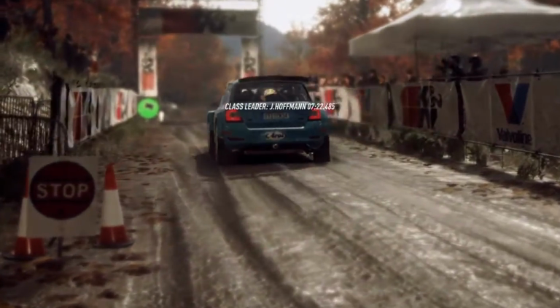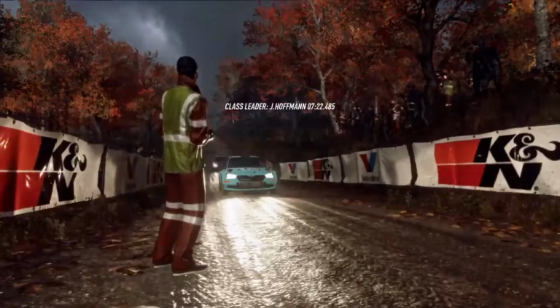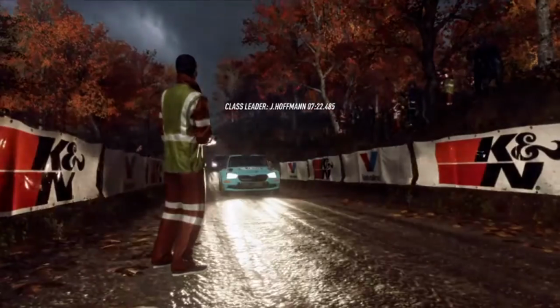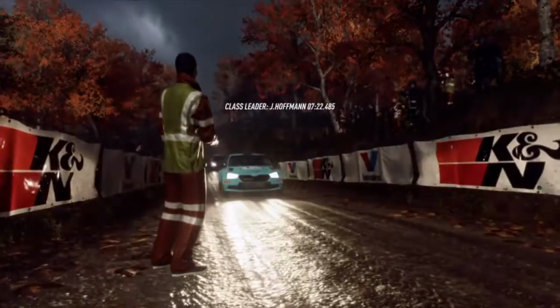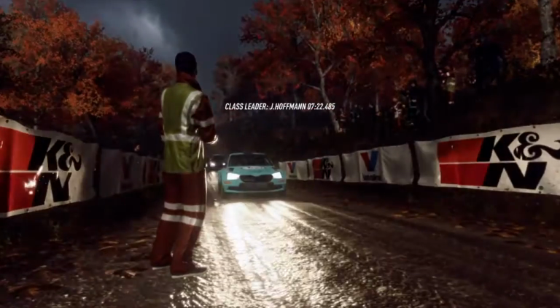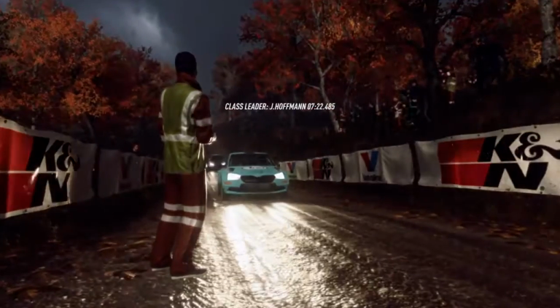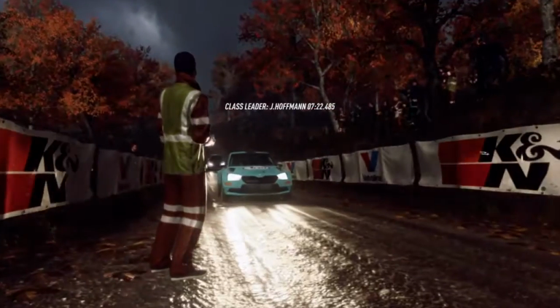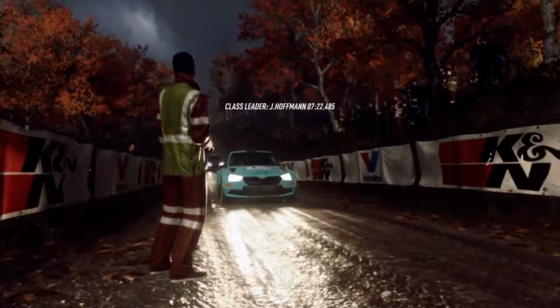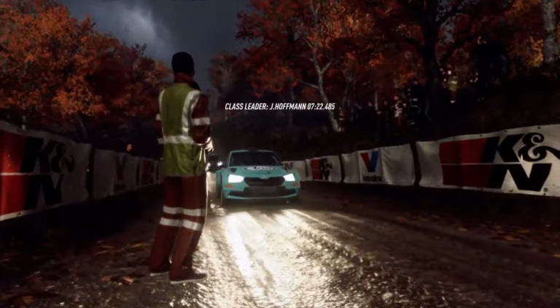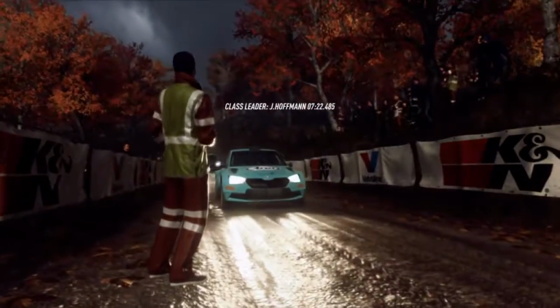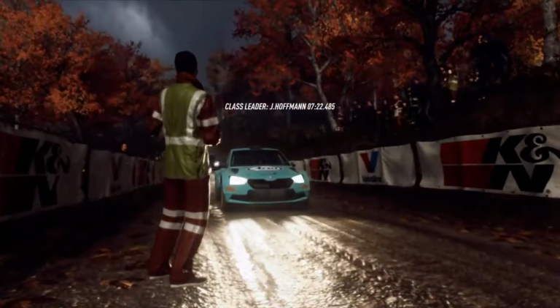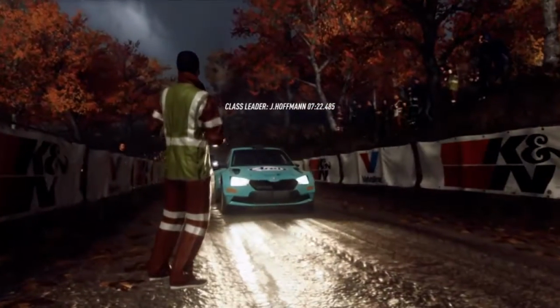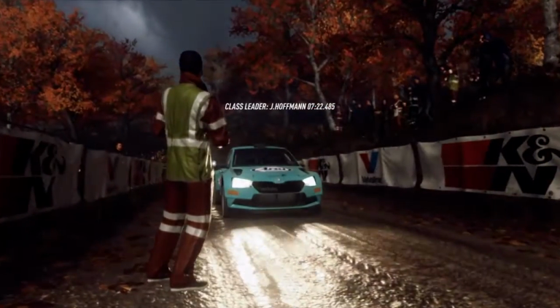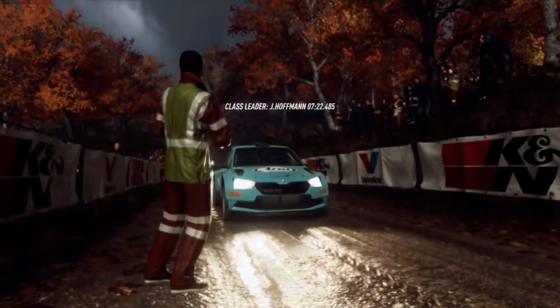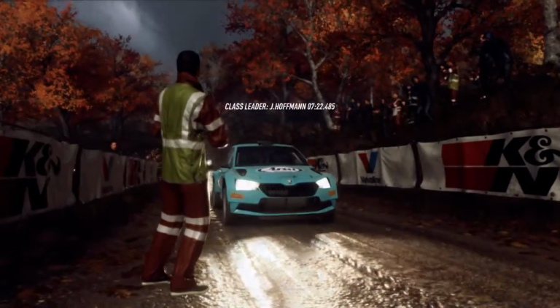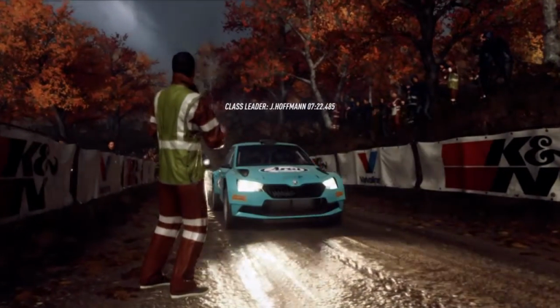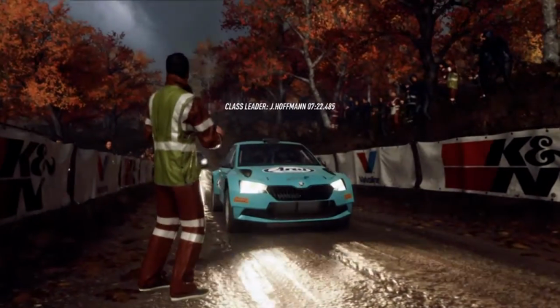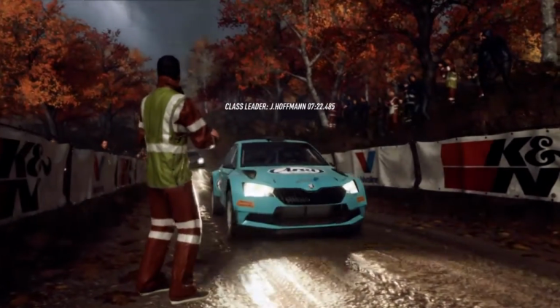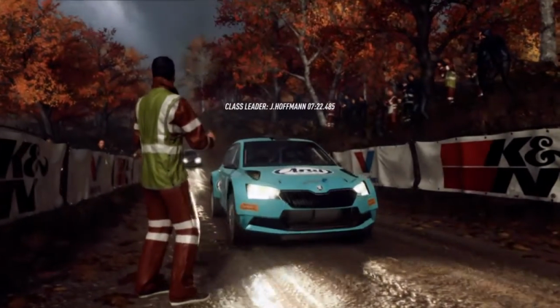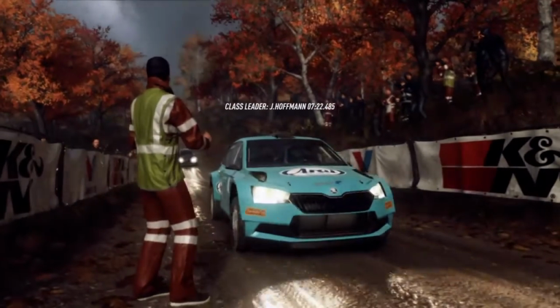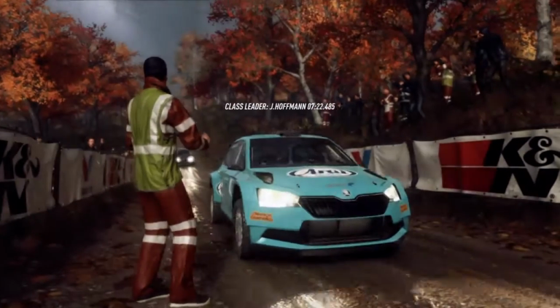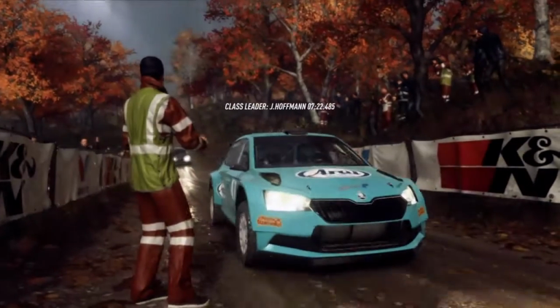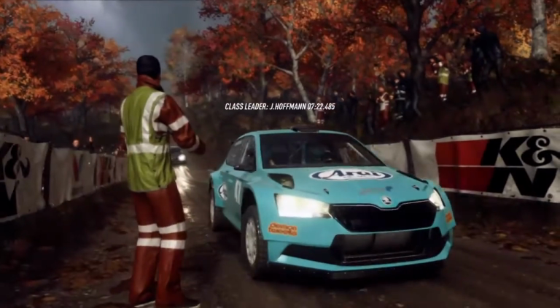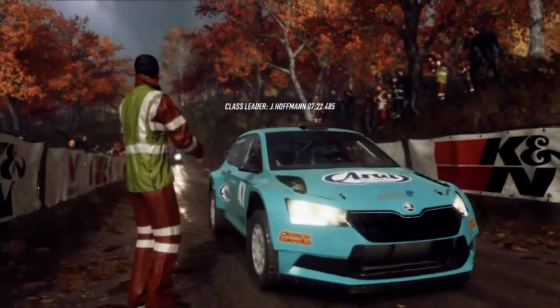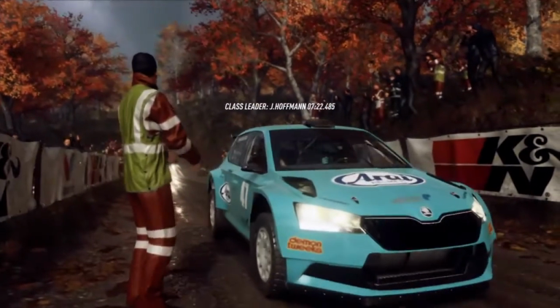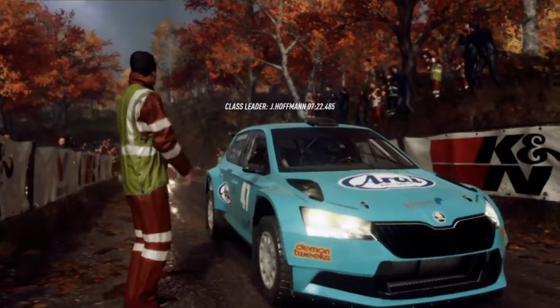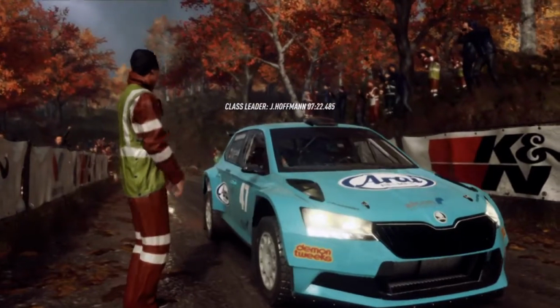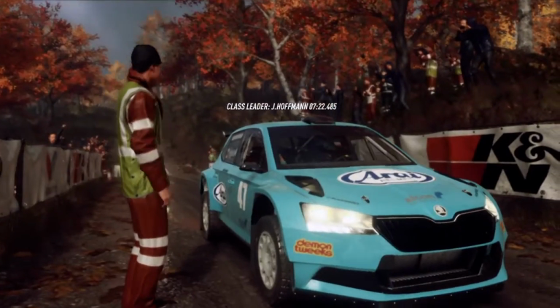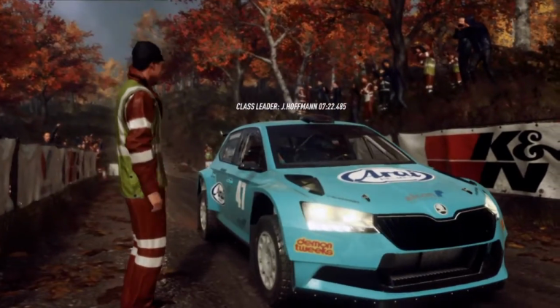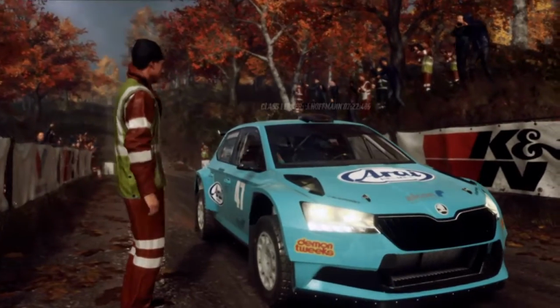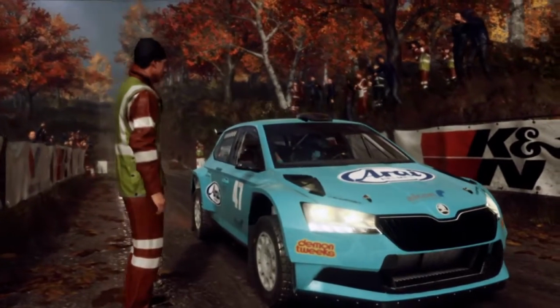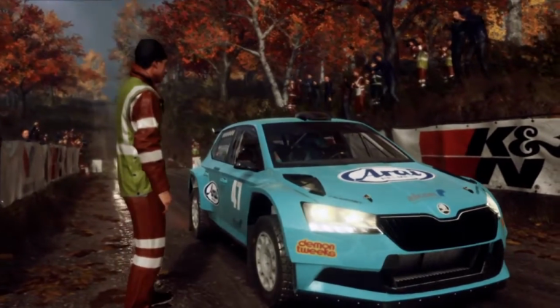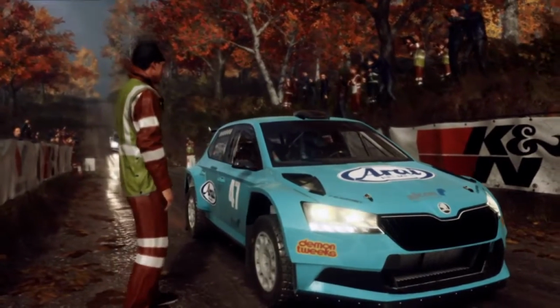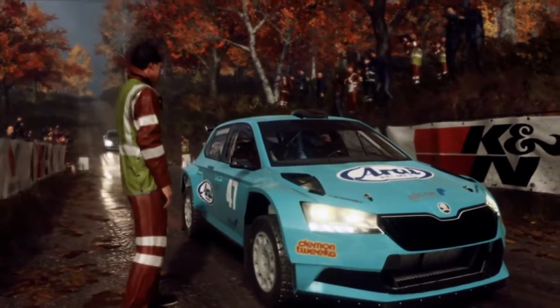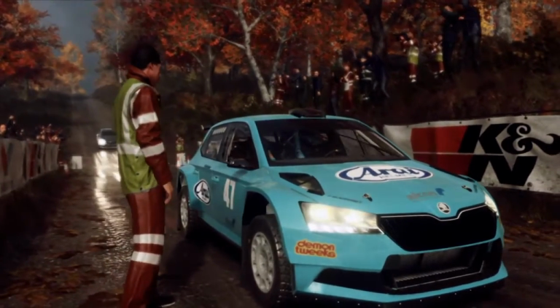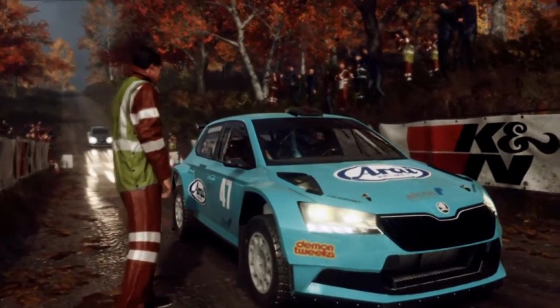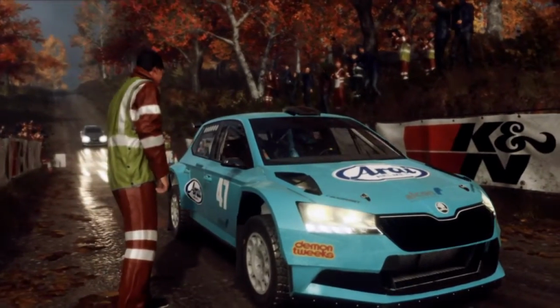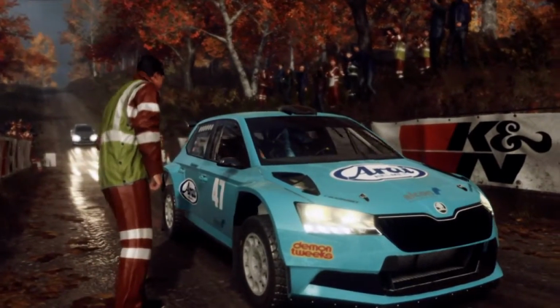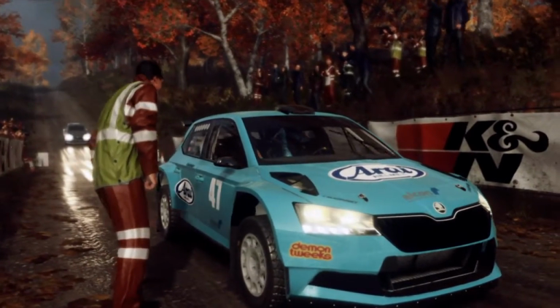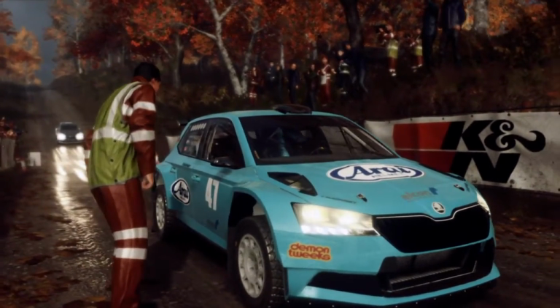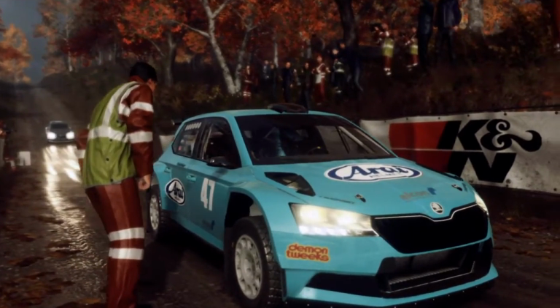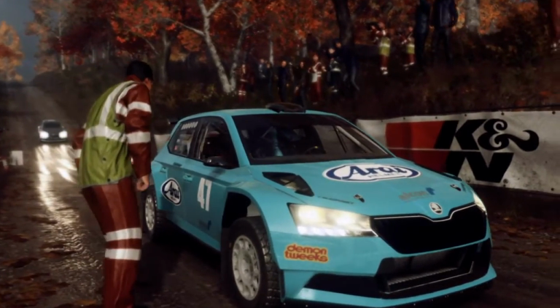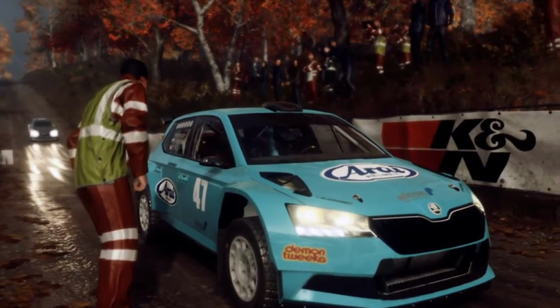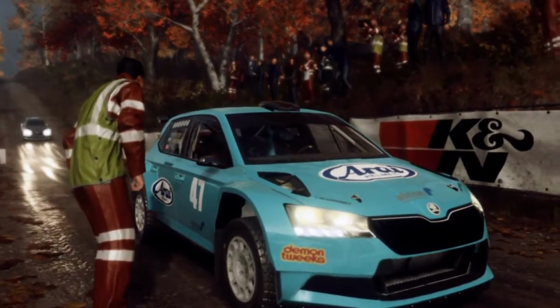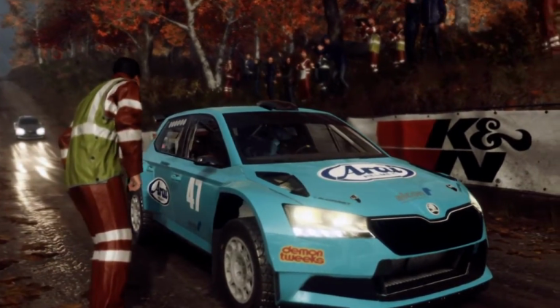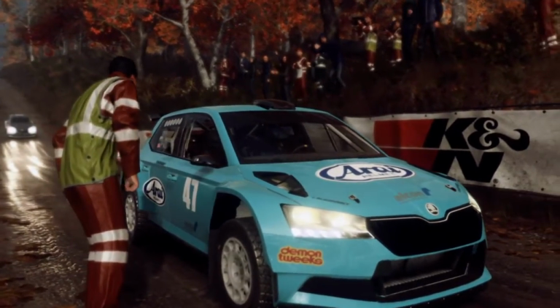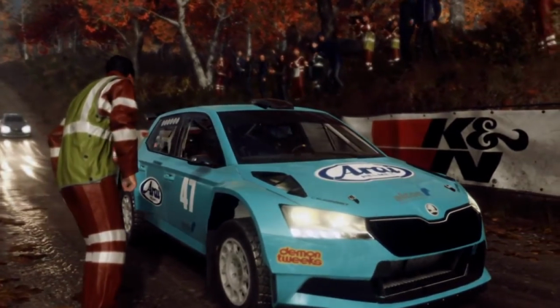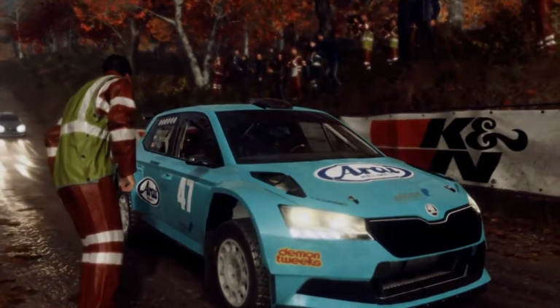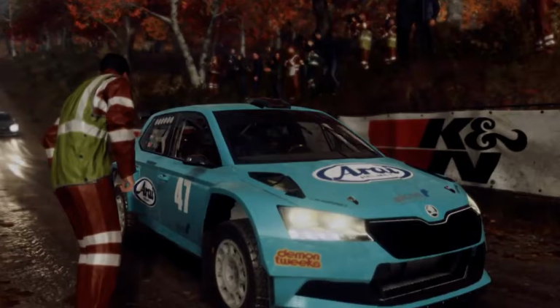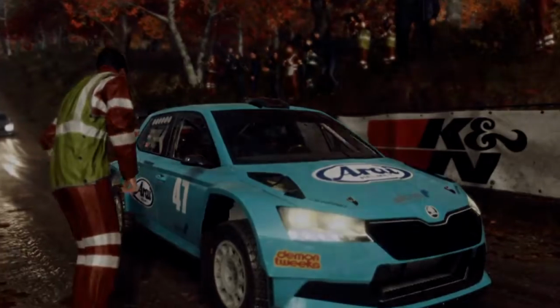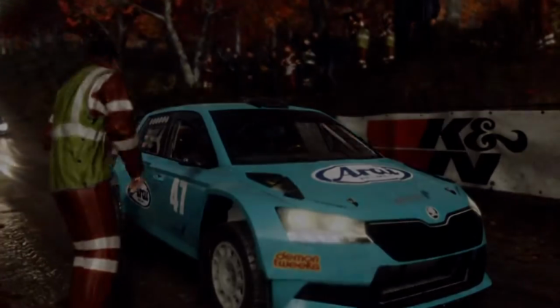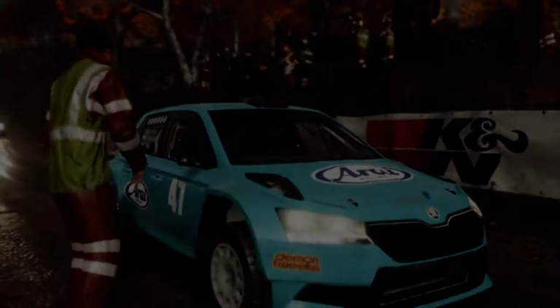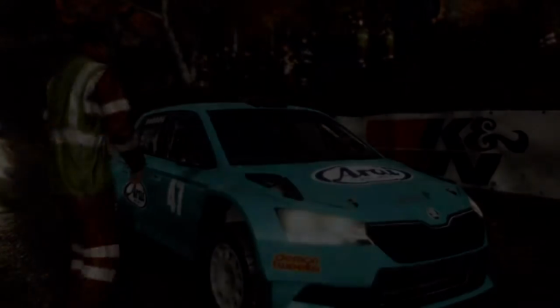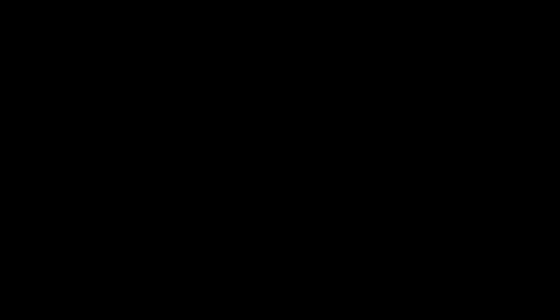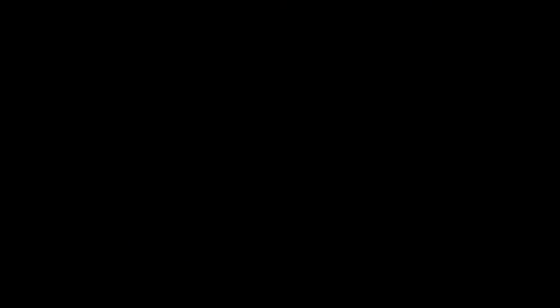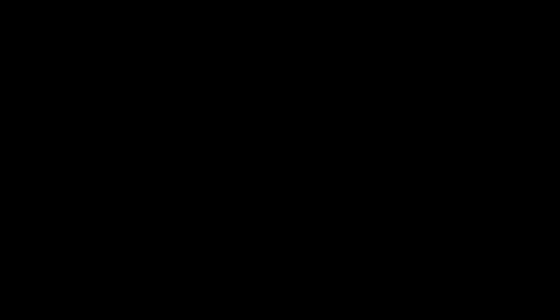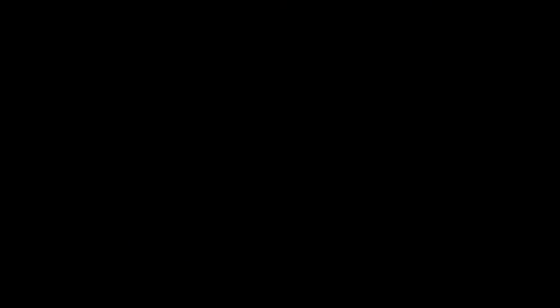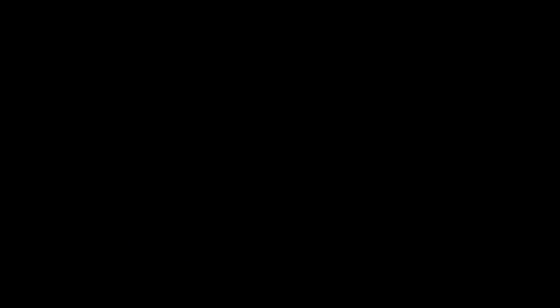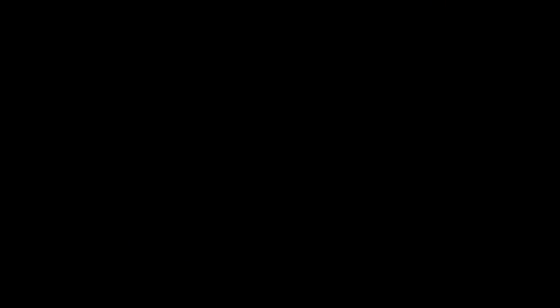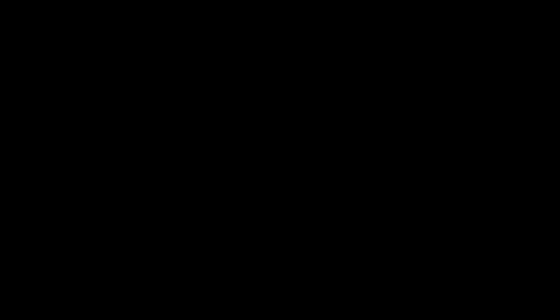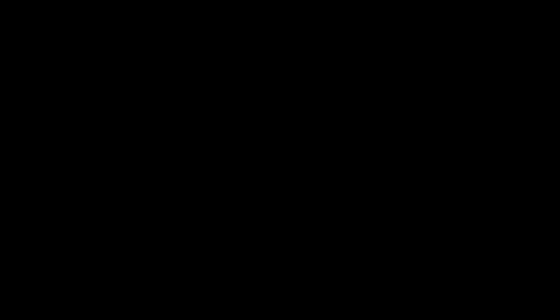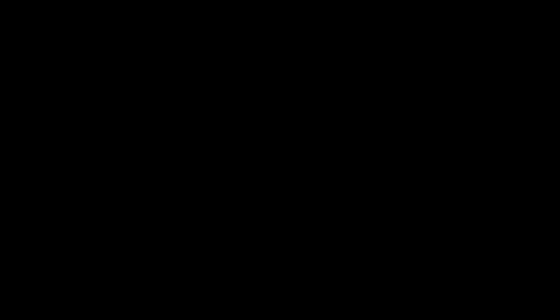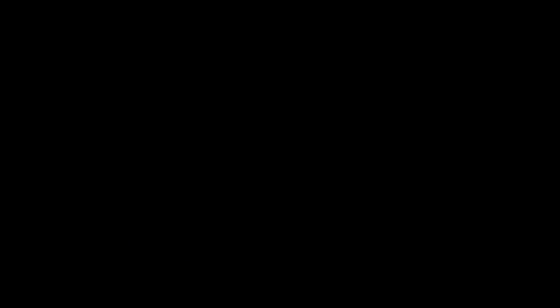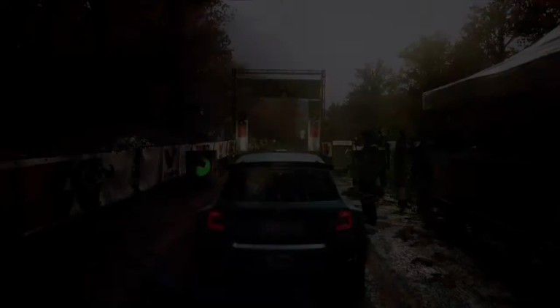Starts 30, 6 right of a crest long, tightens 4, into 5 left, into cut 5 right opens long. Good luck.